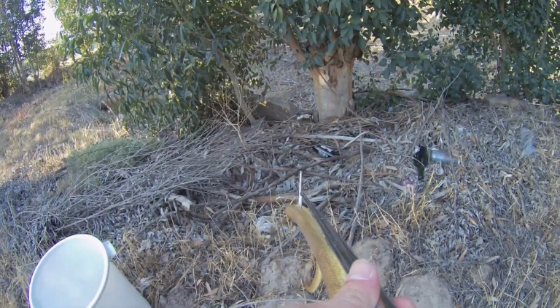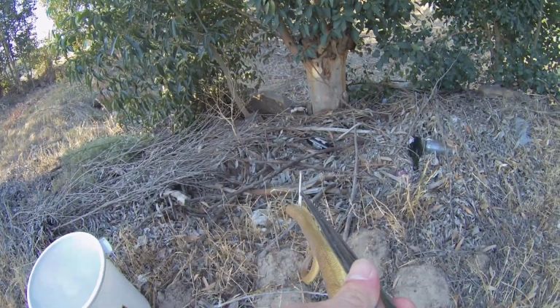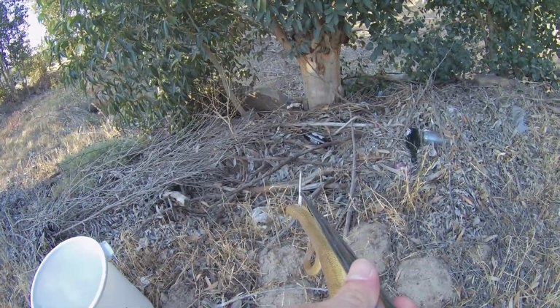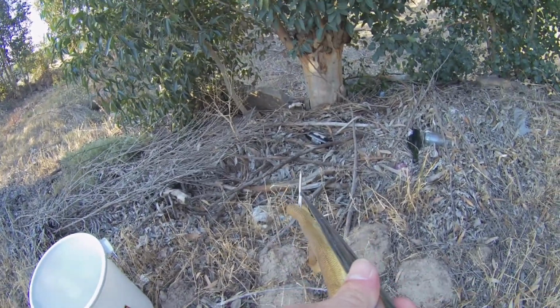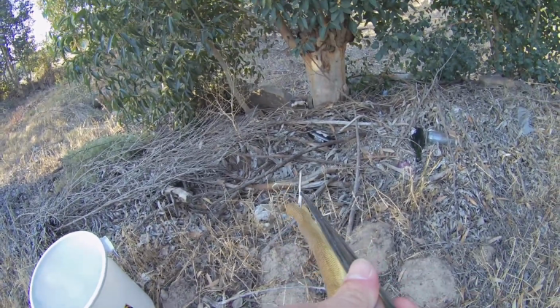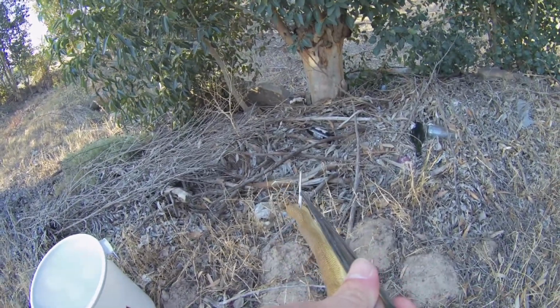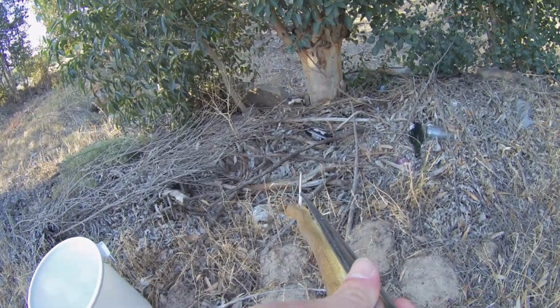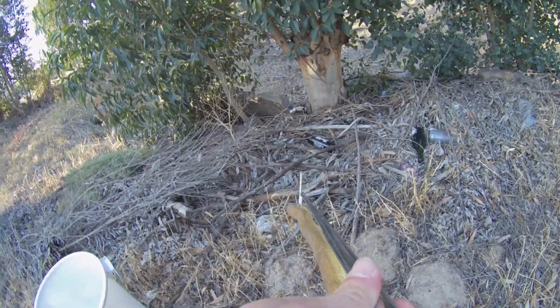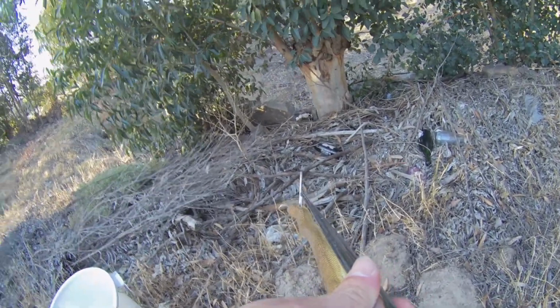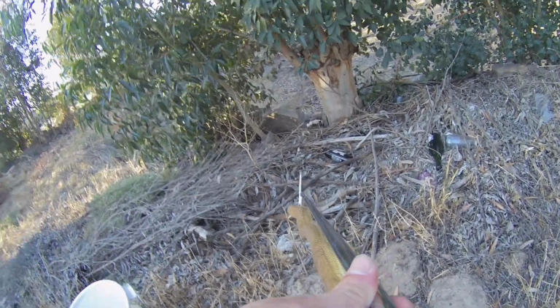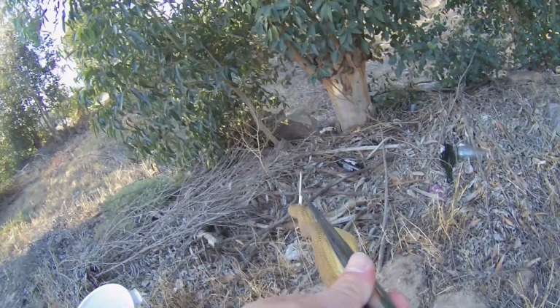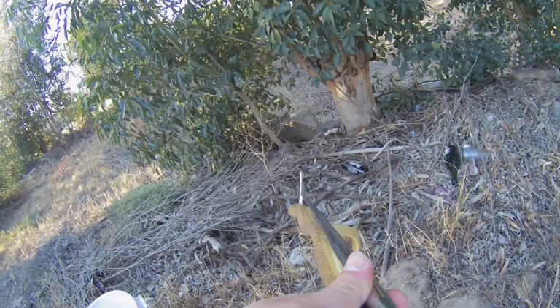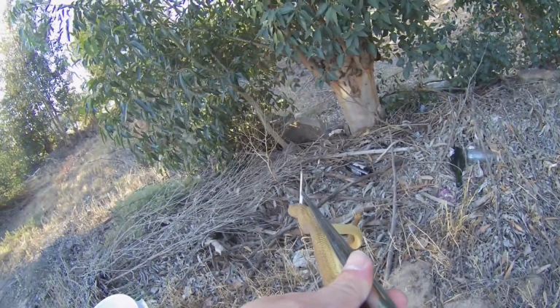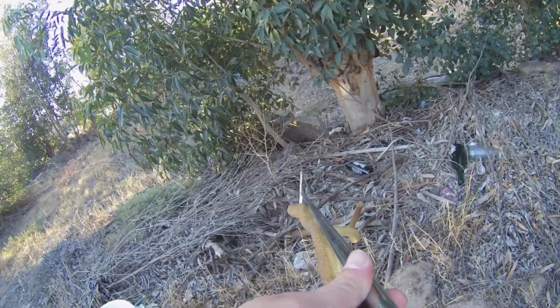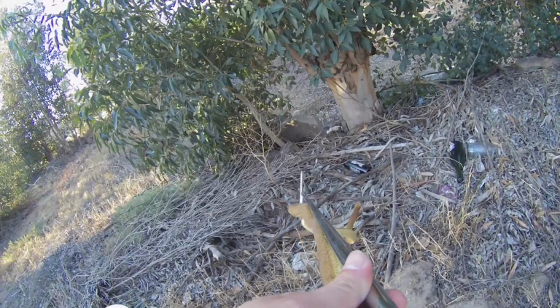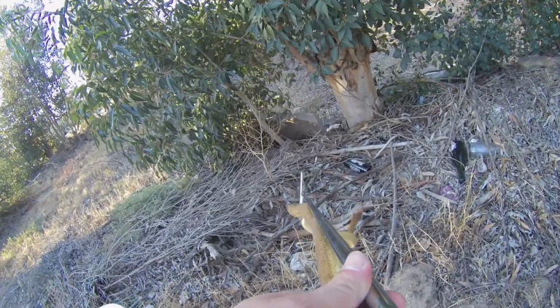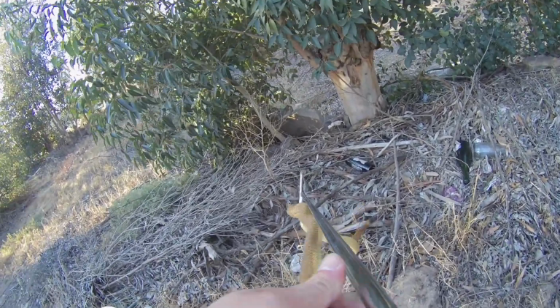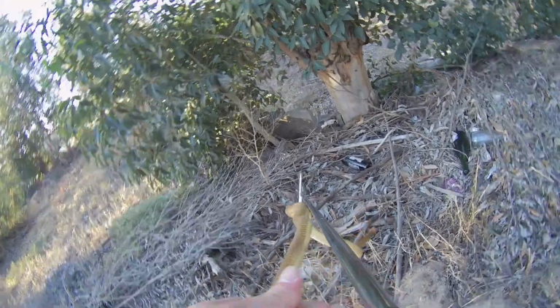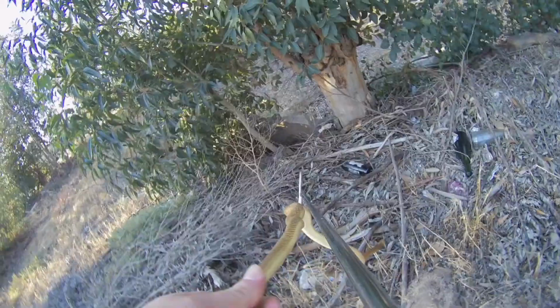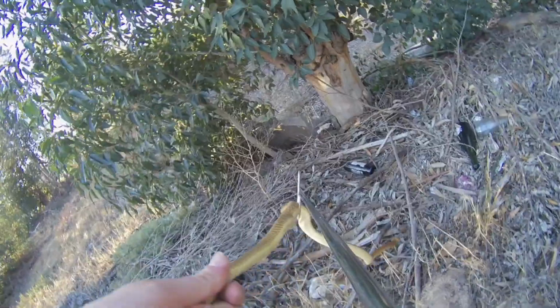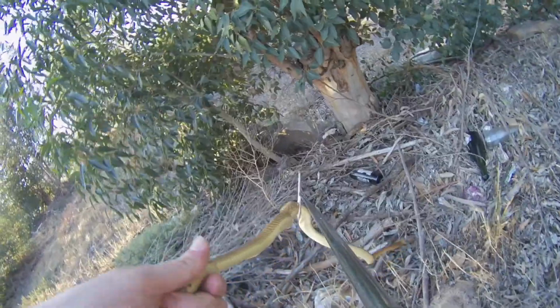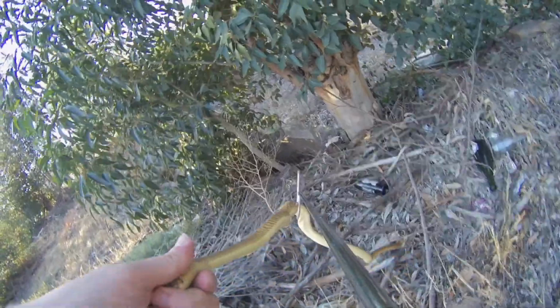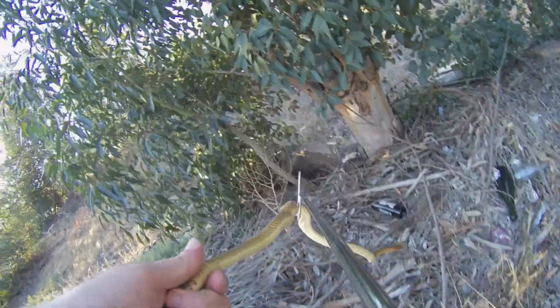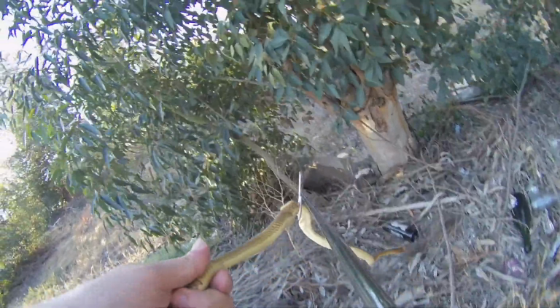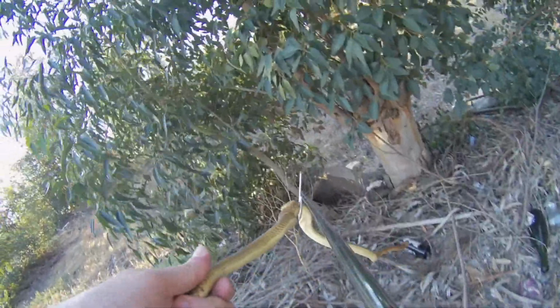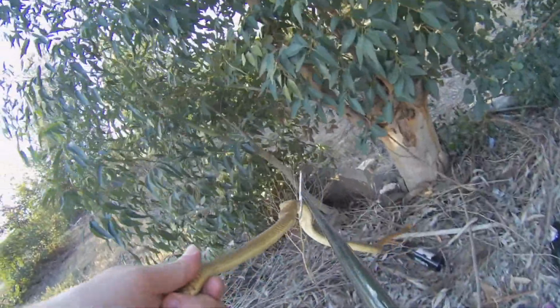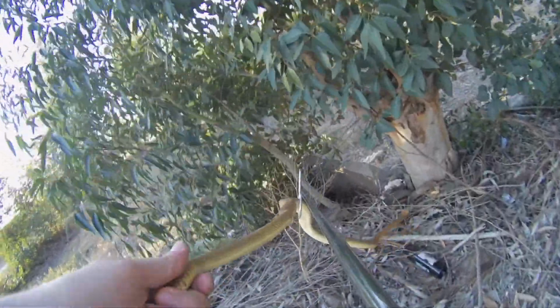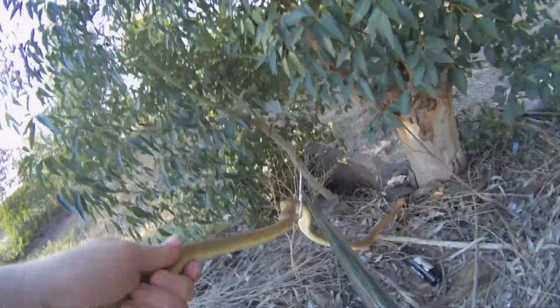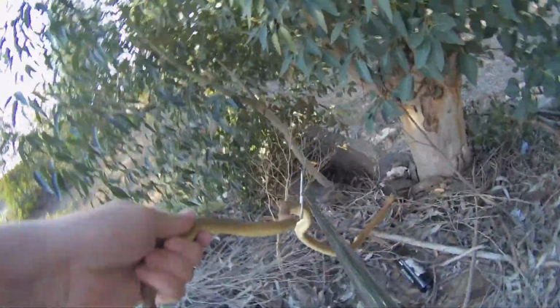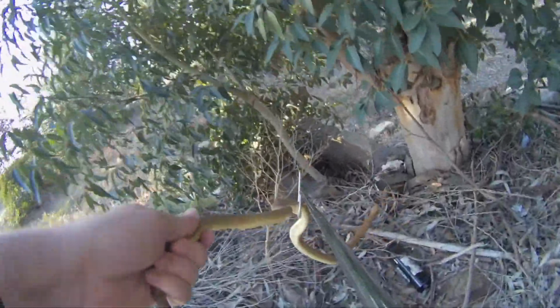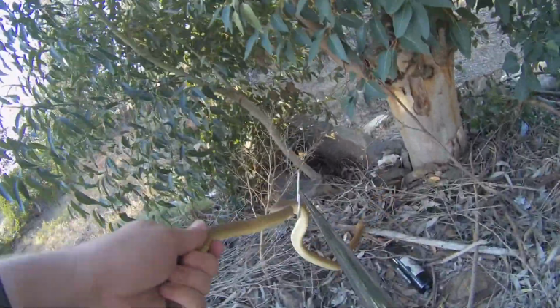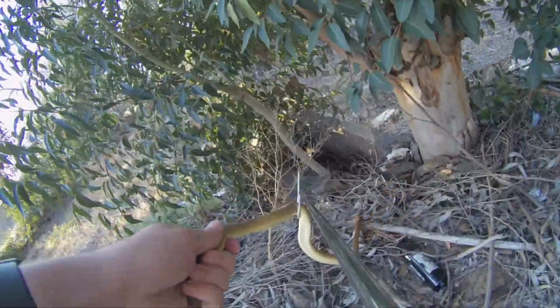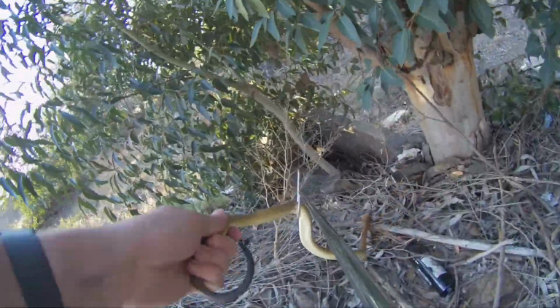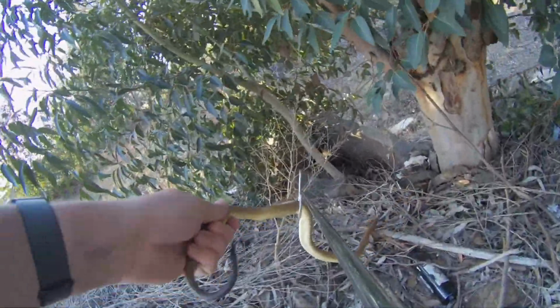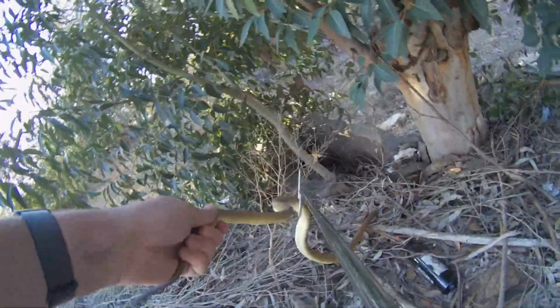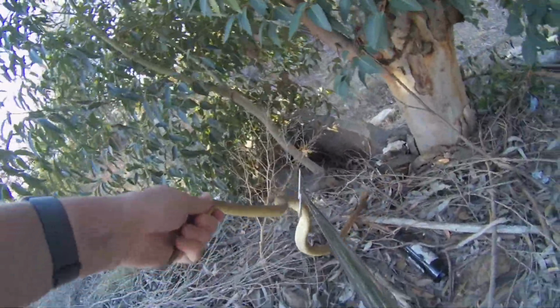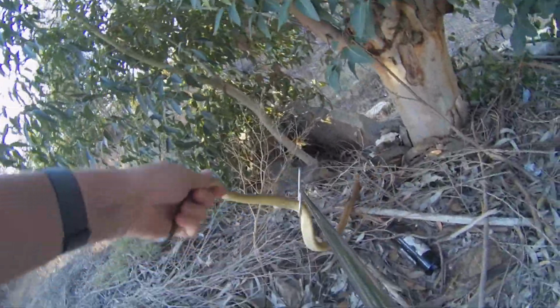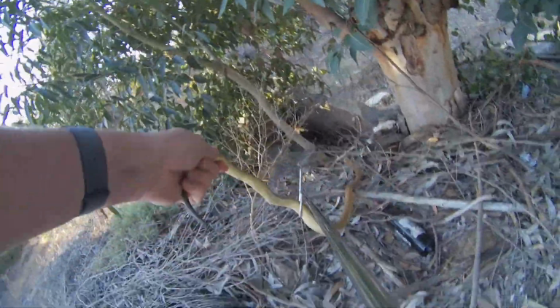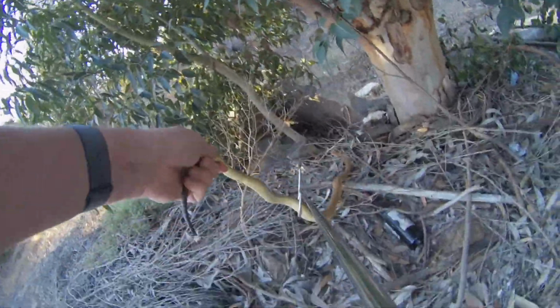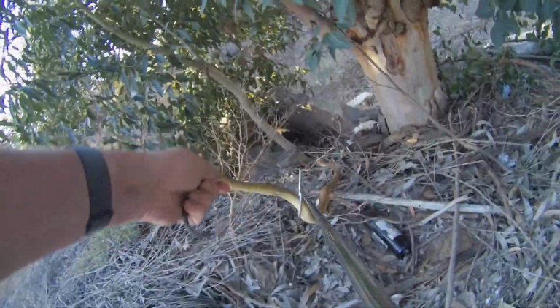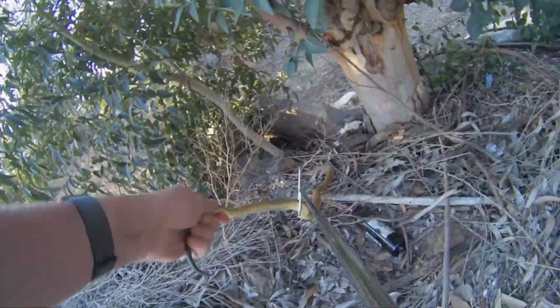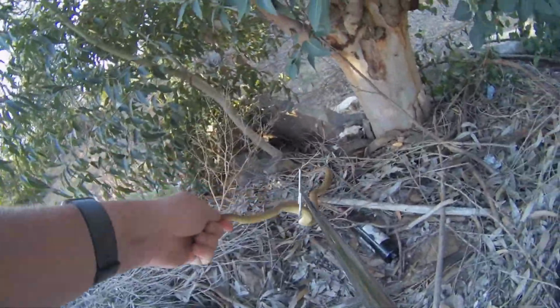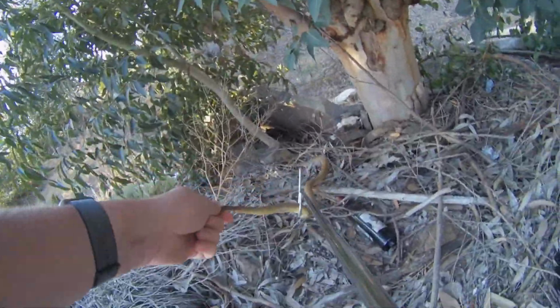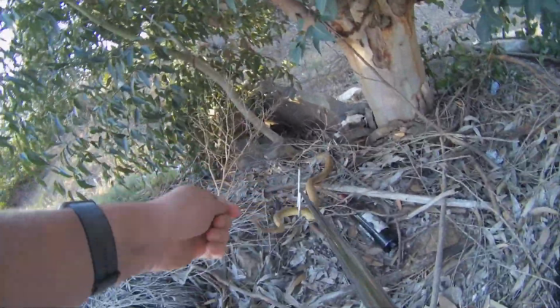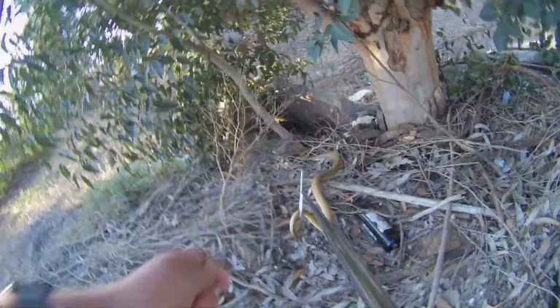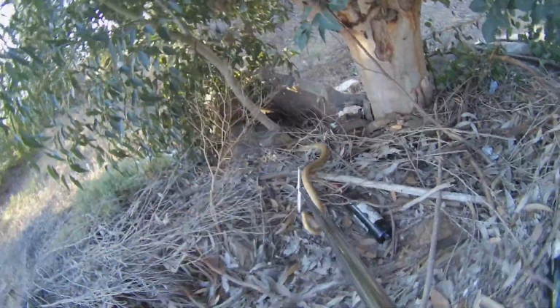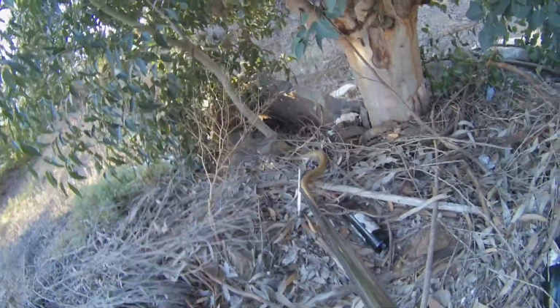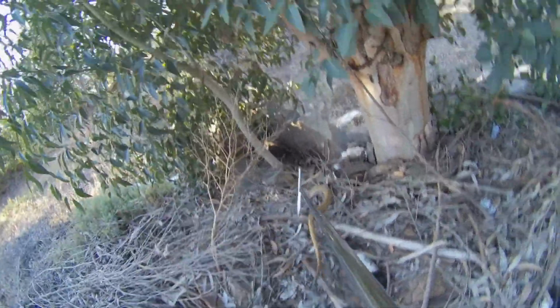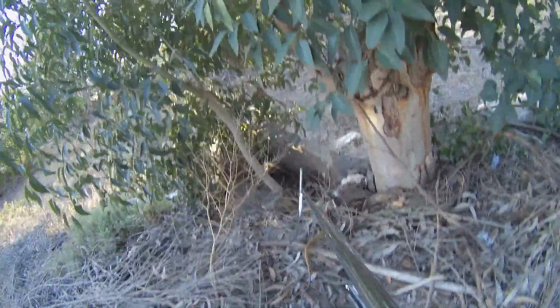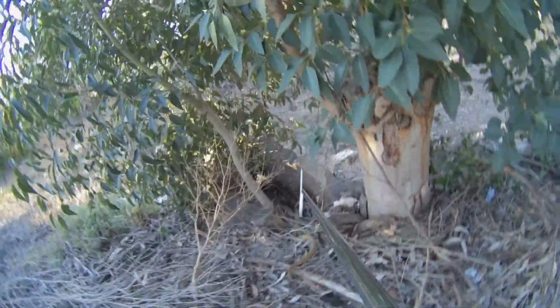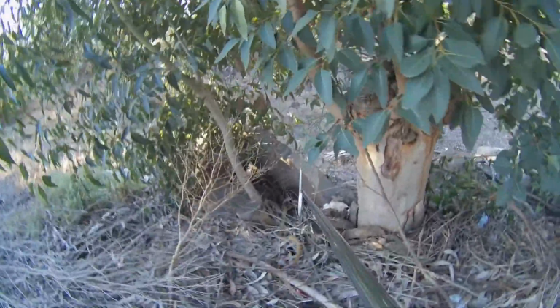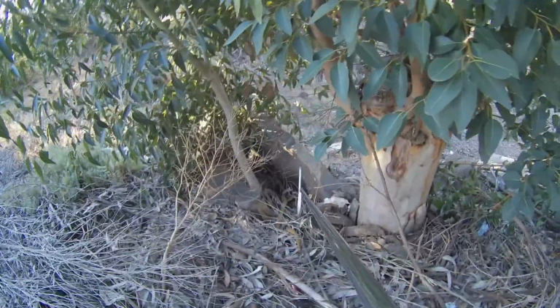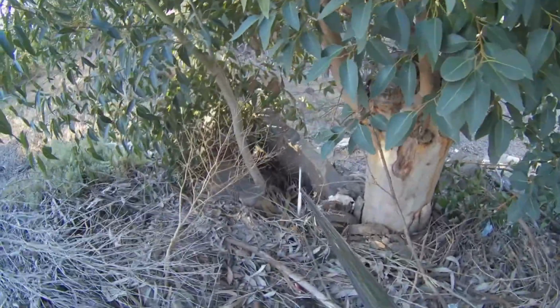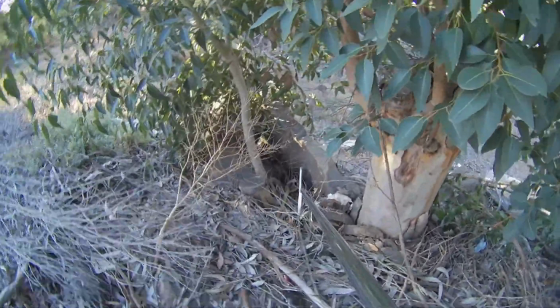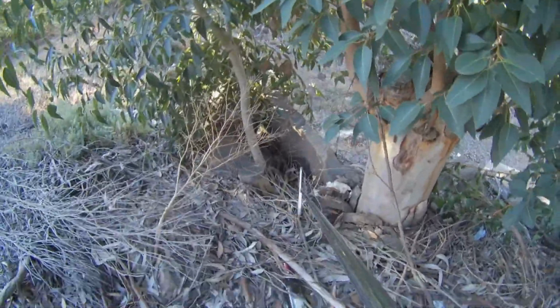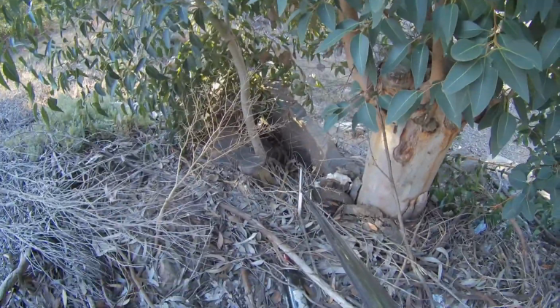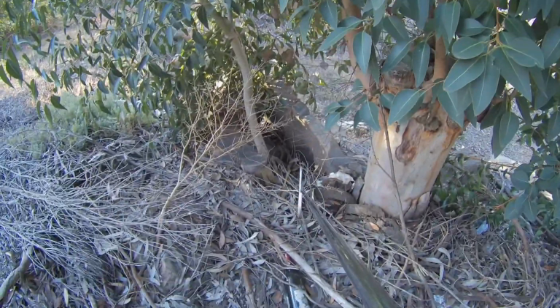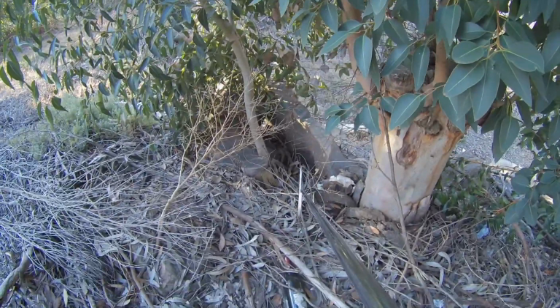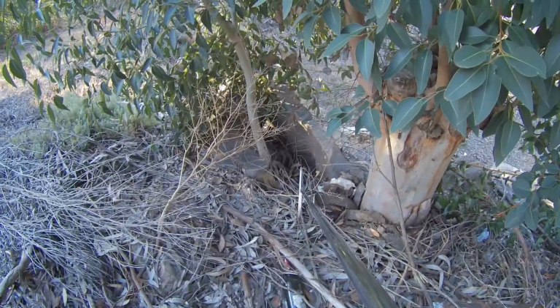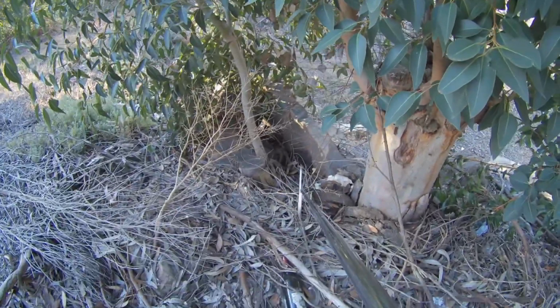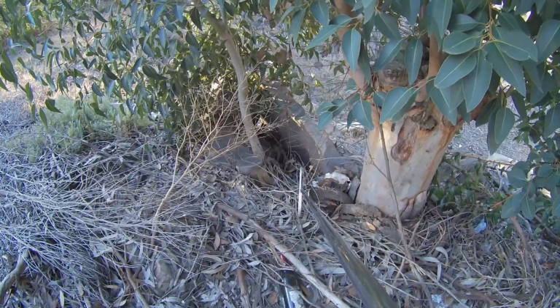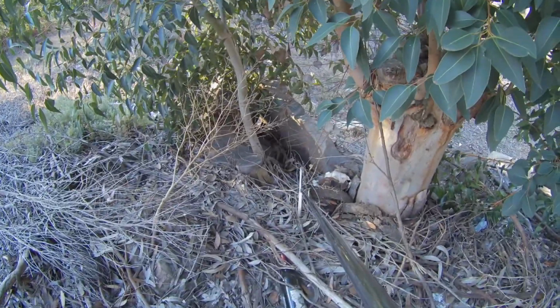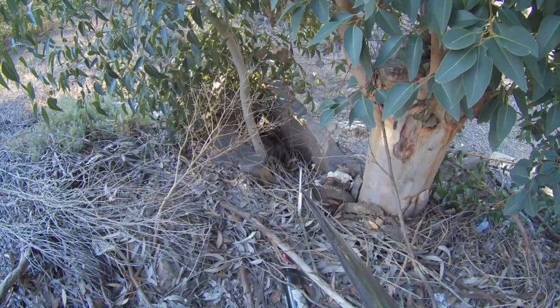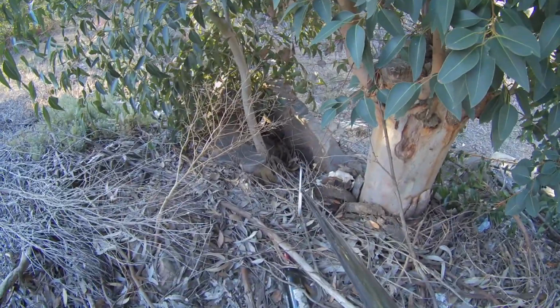So let's just release this little guy over there, and he's going to be off. Look how fast he is!